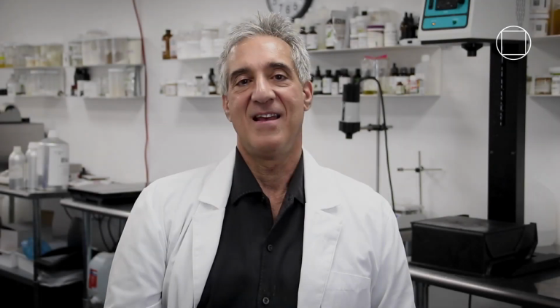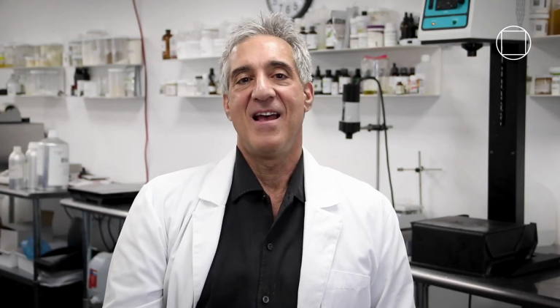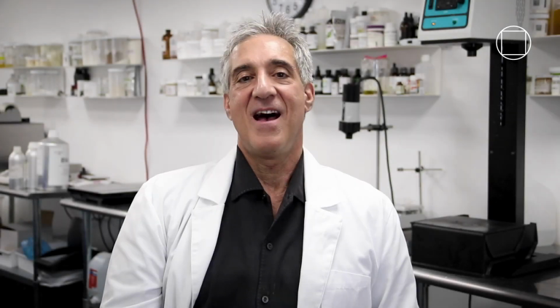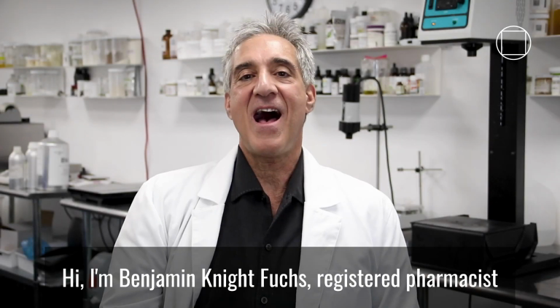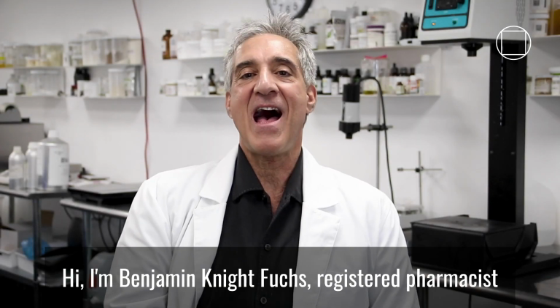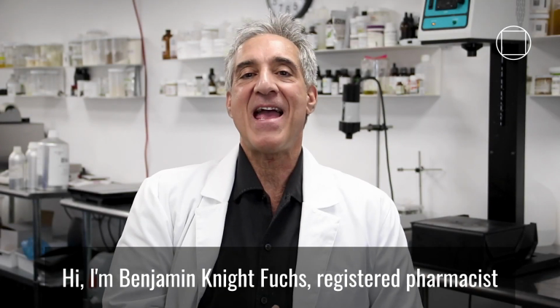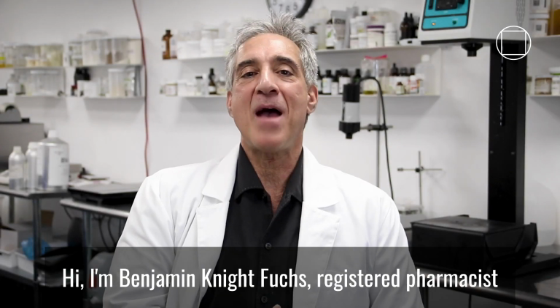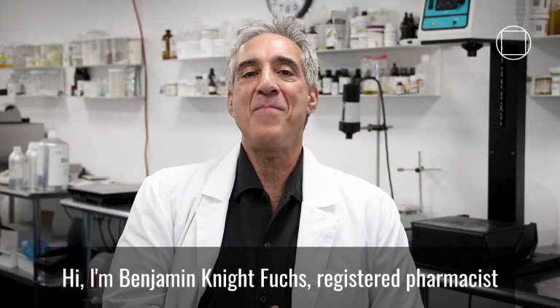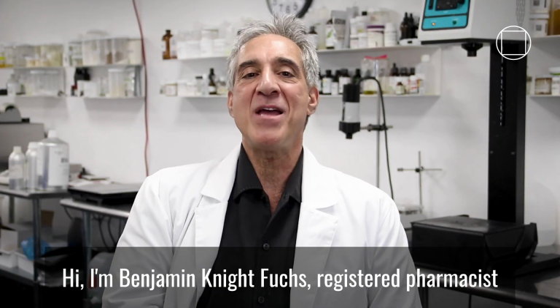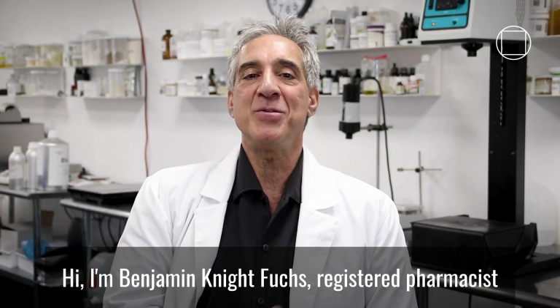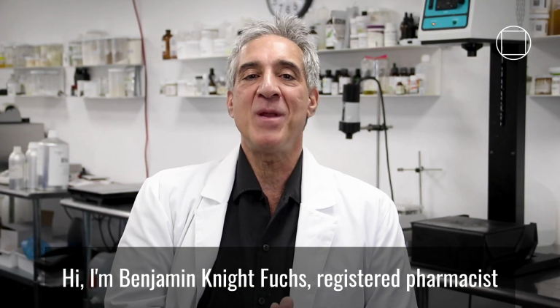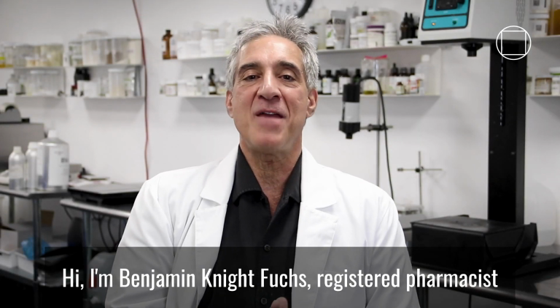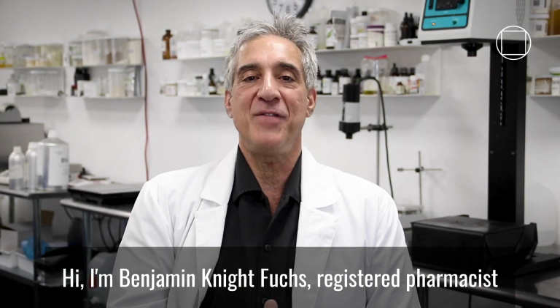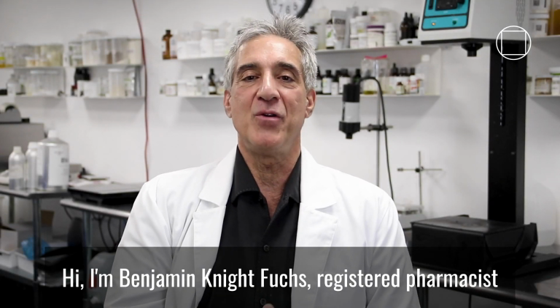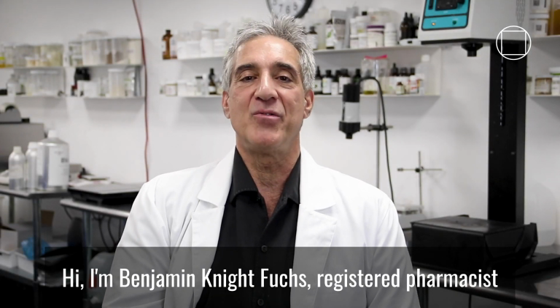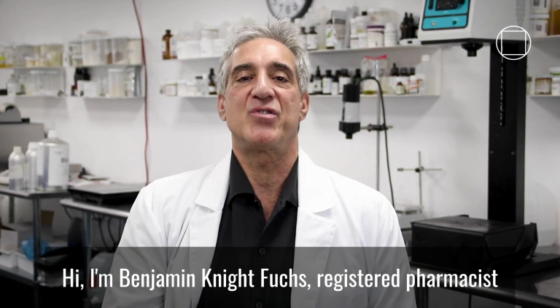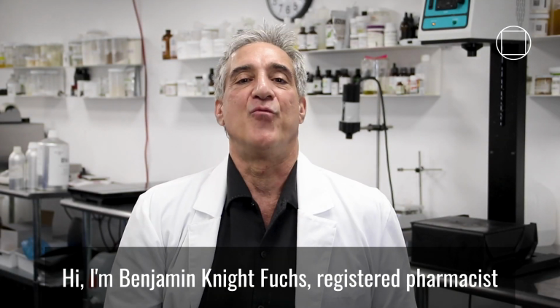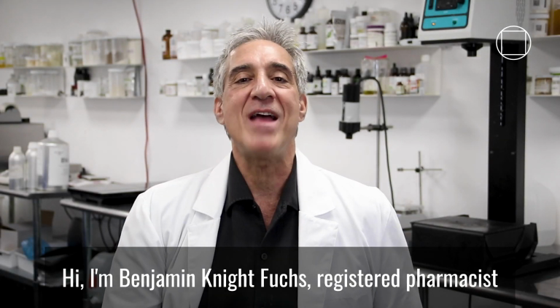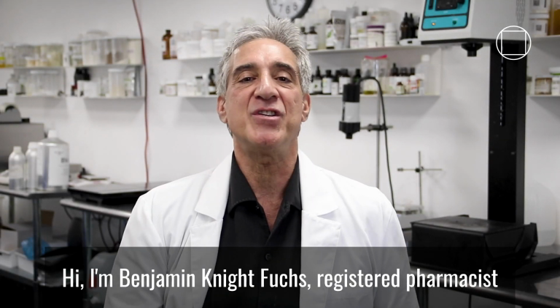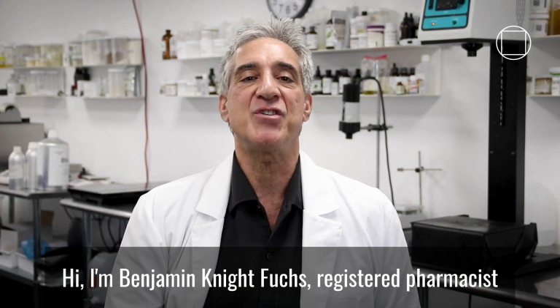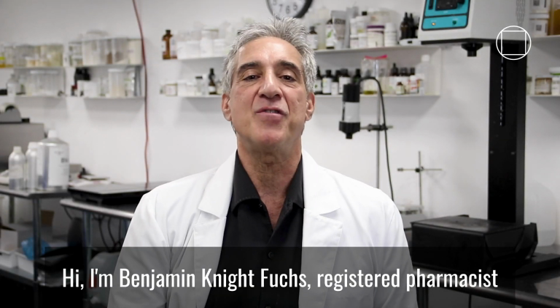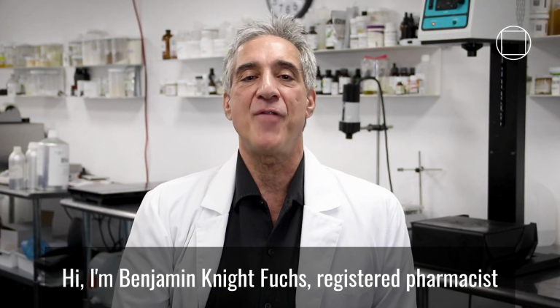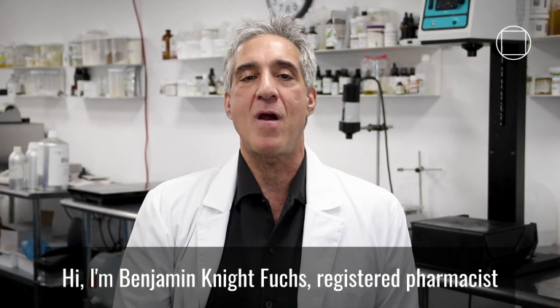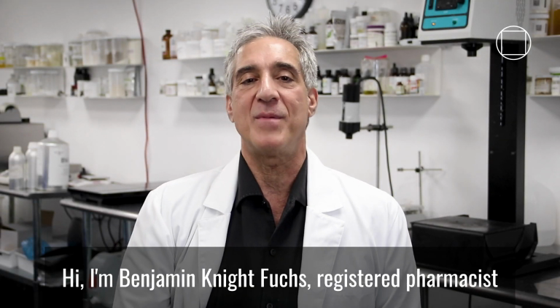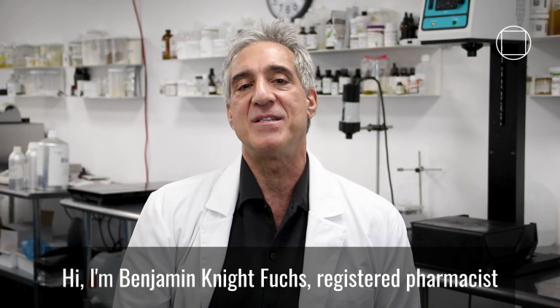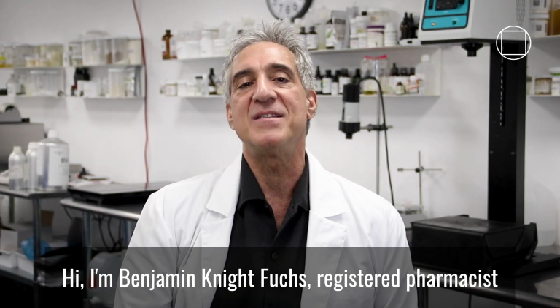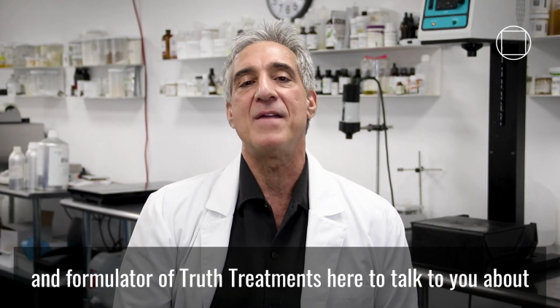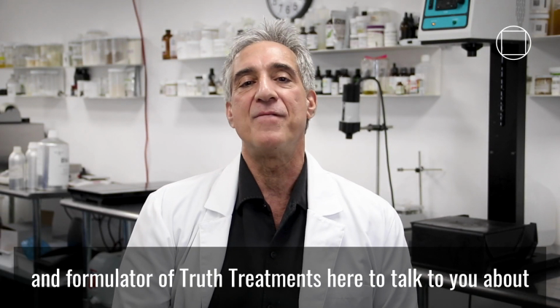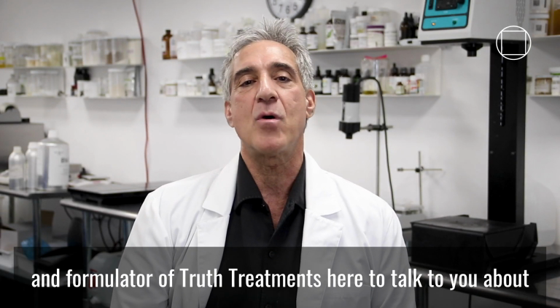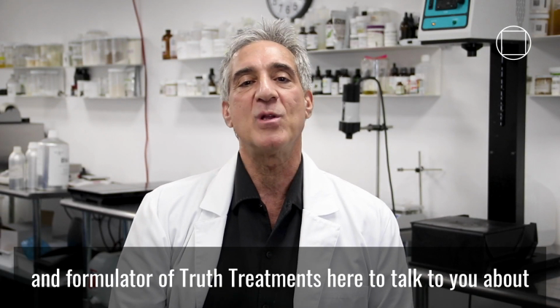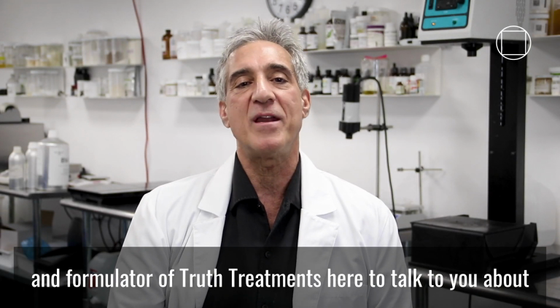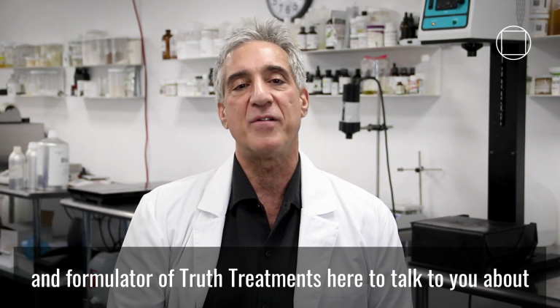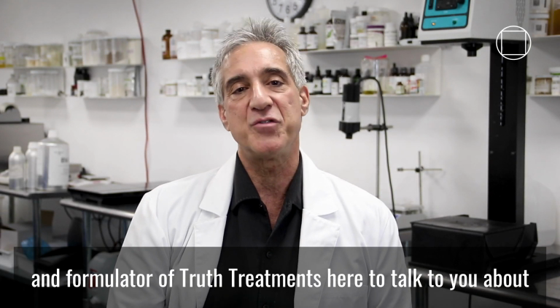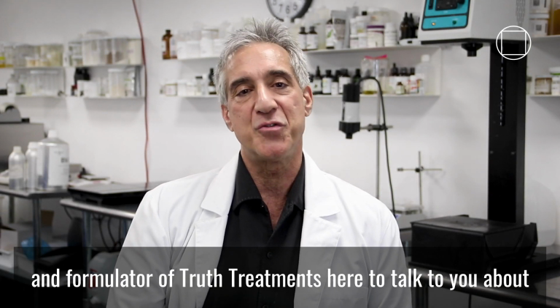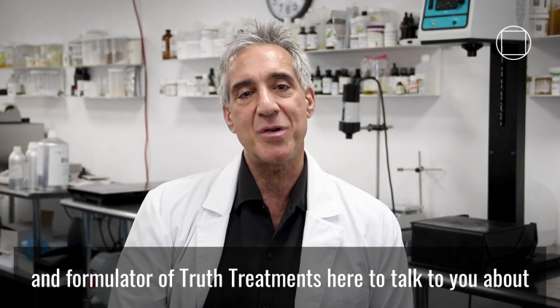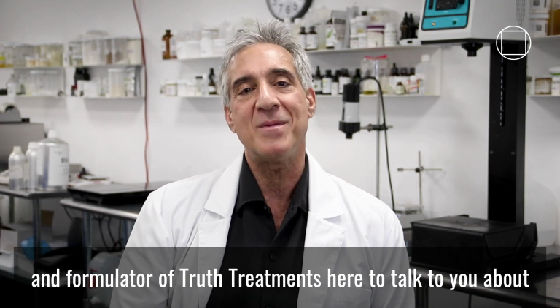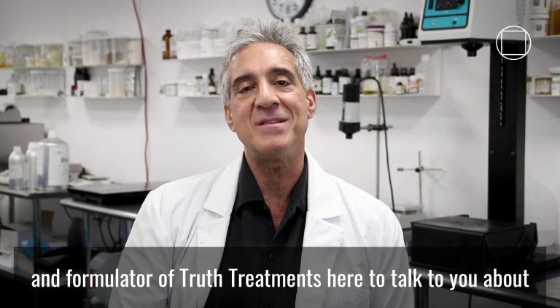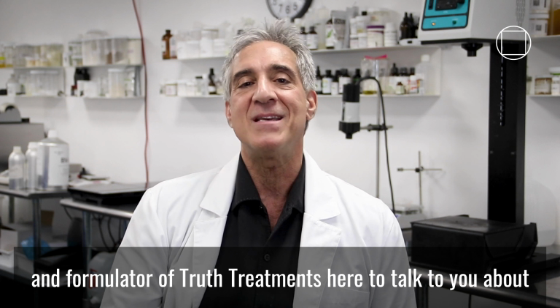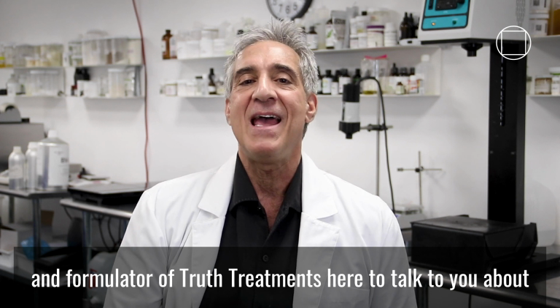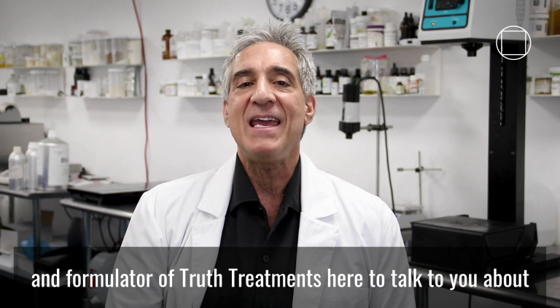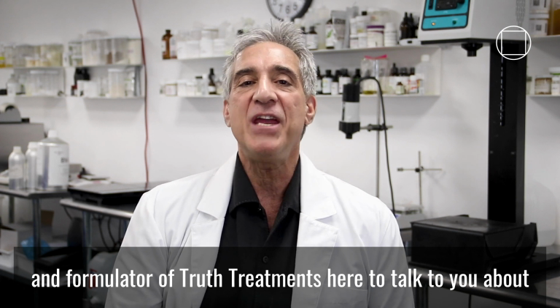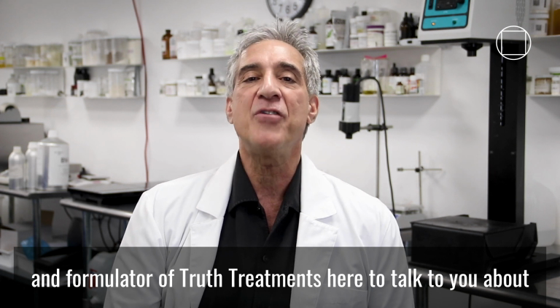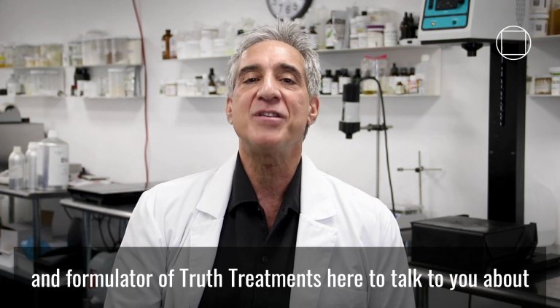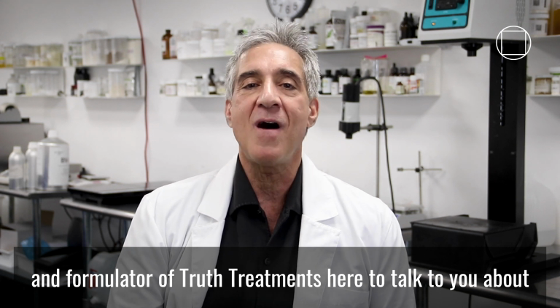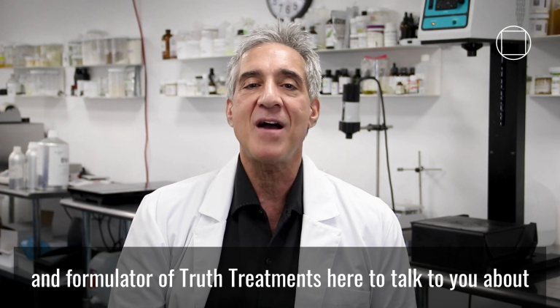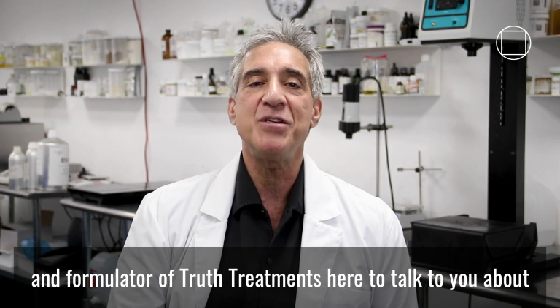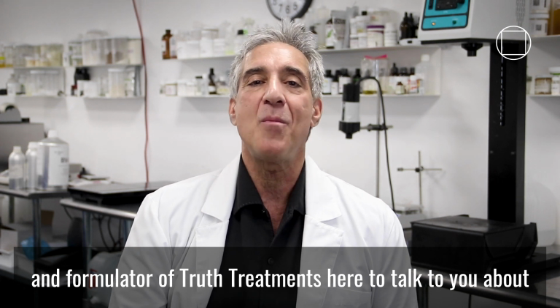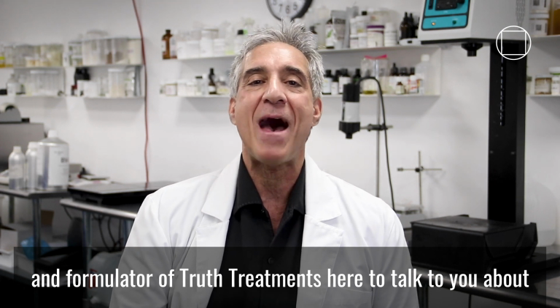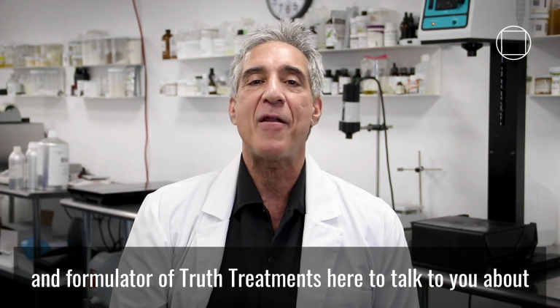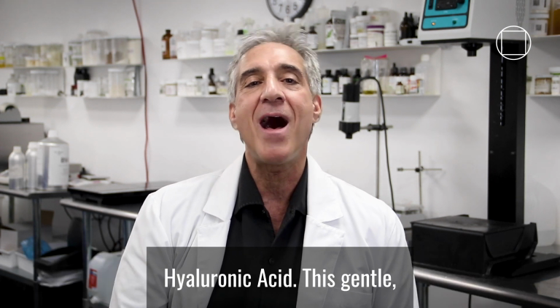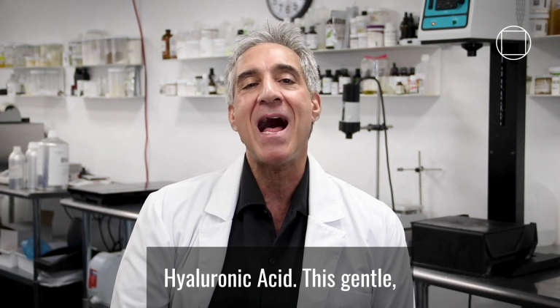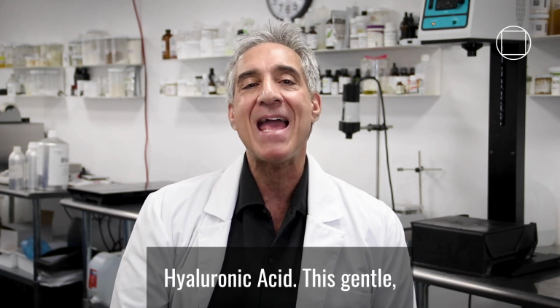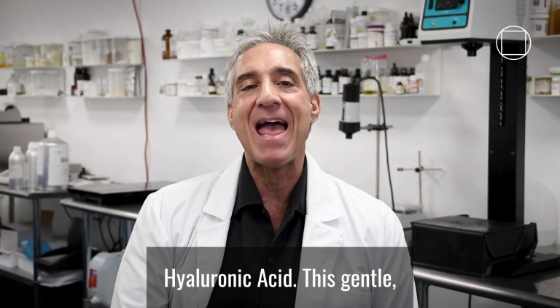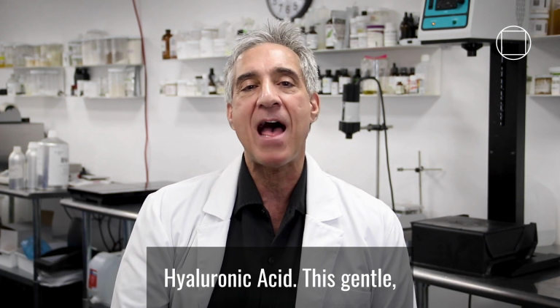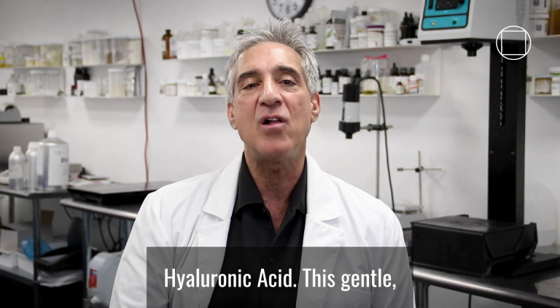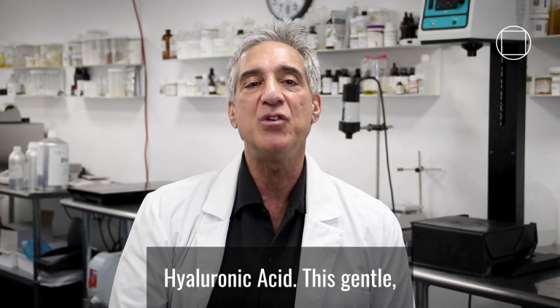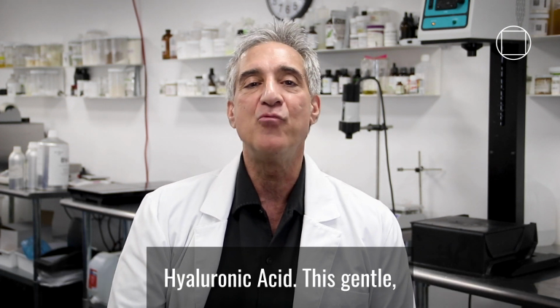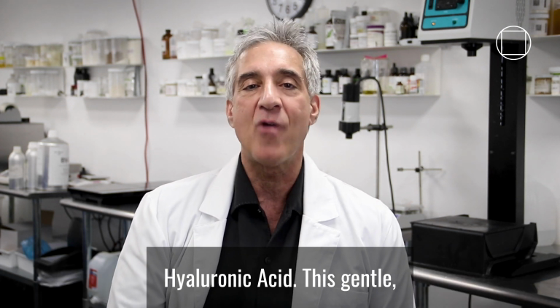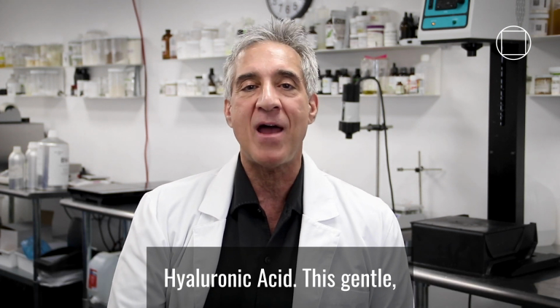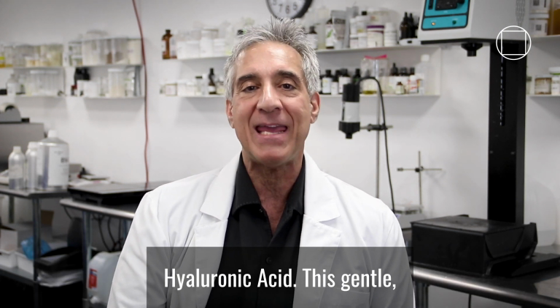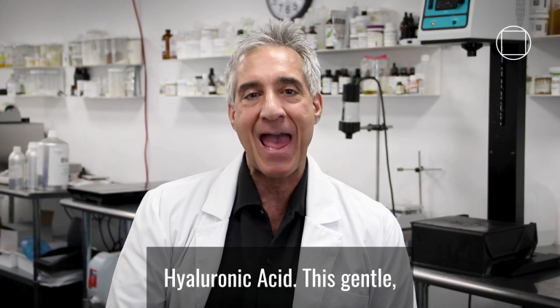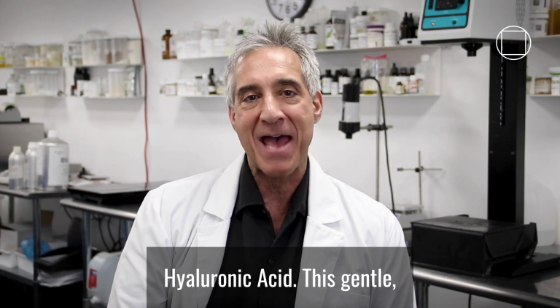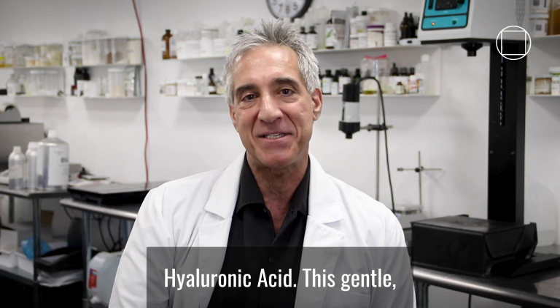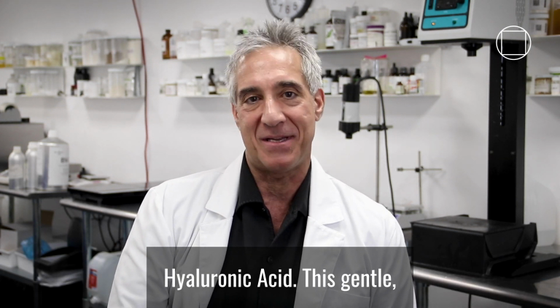Hi, I'm Benjamin Knight-Fuchs, registered pharmacist and formulator of Truth Treatments, here to talk to you about hyaluronic acid.